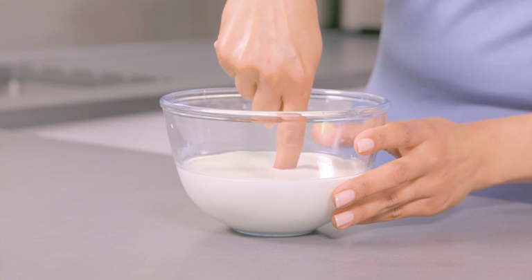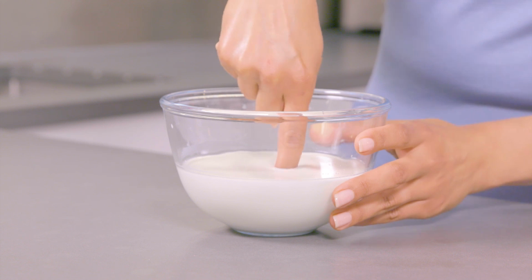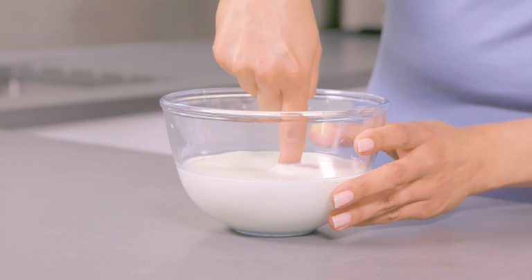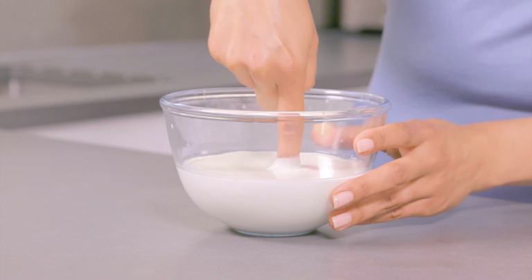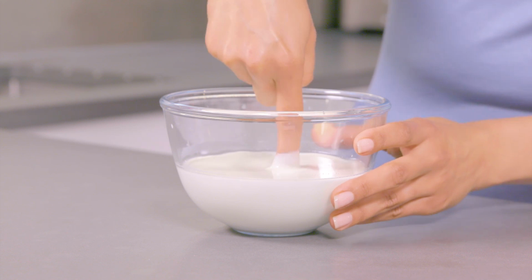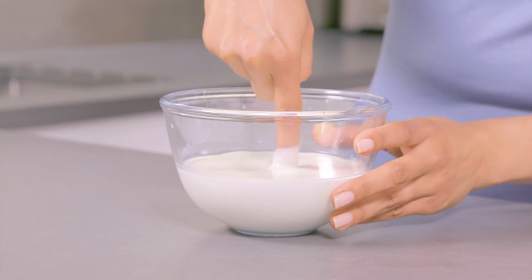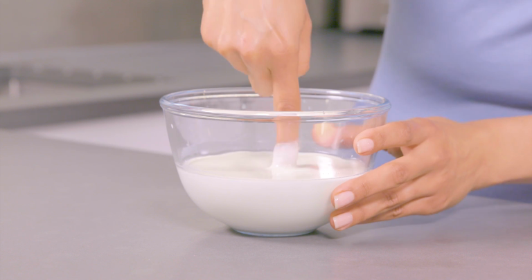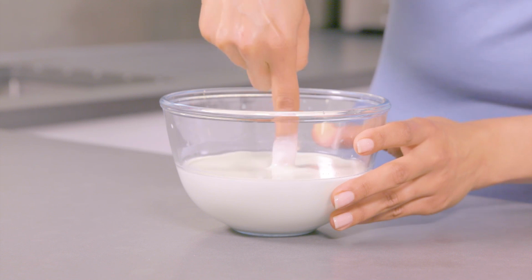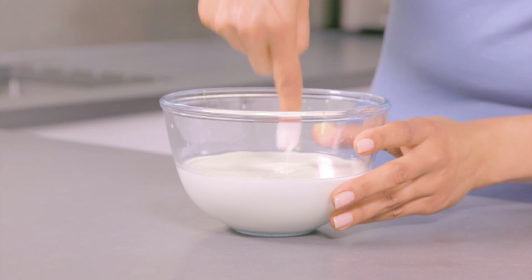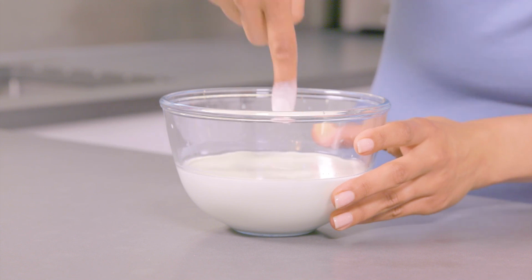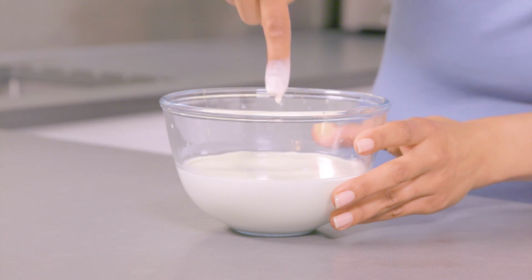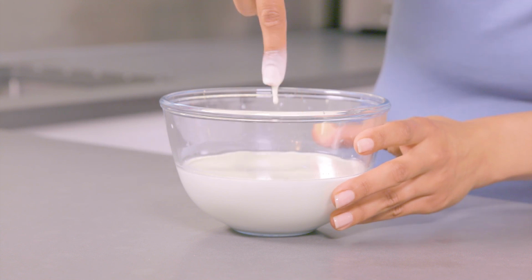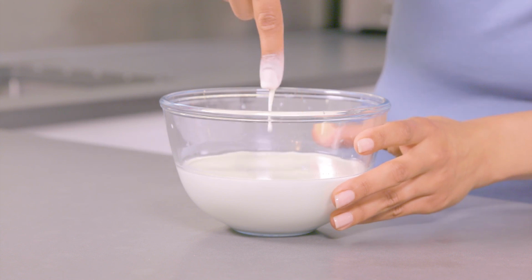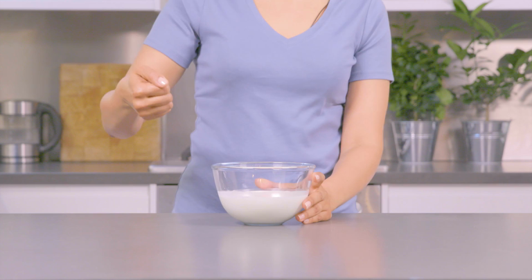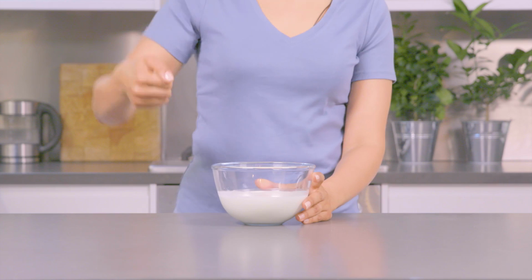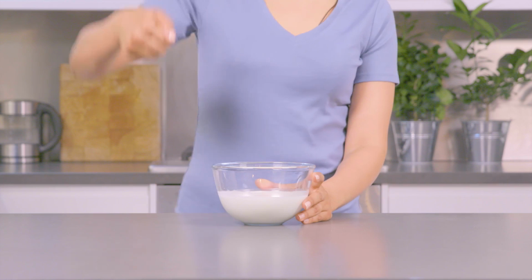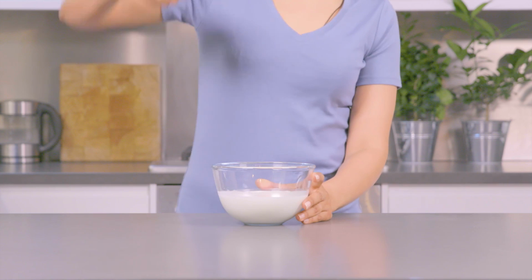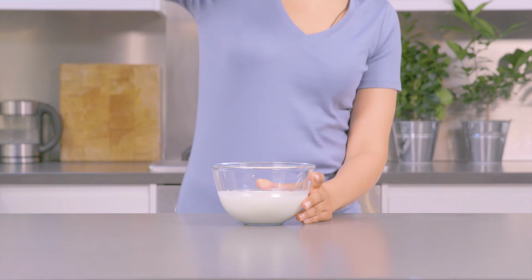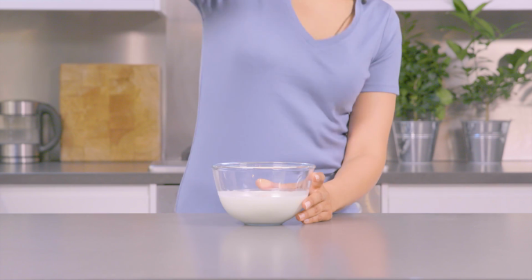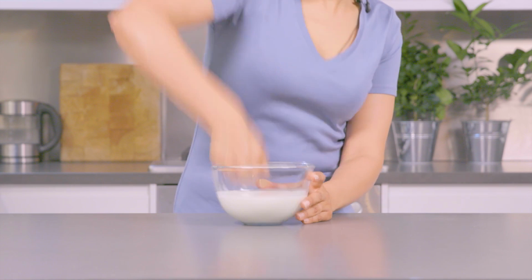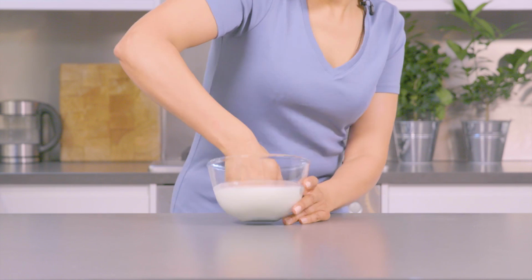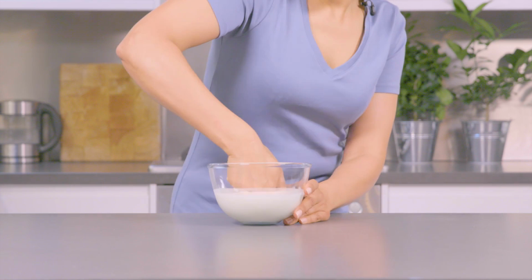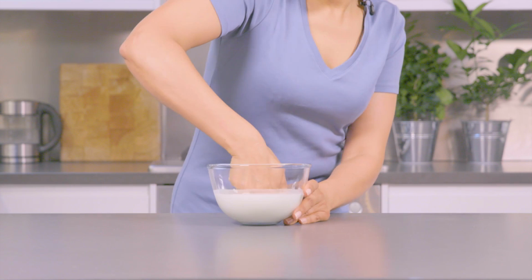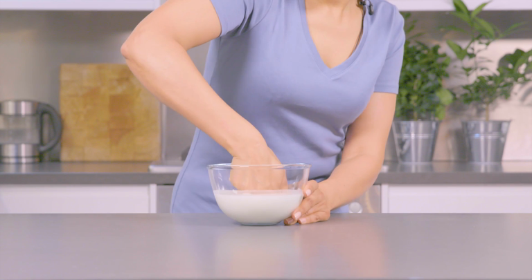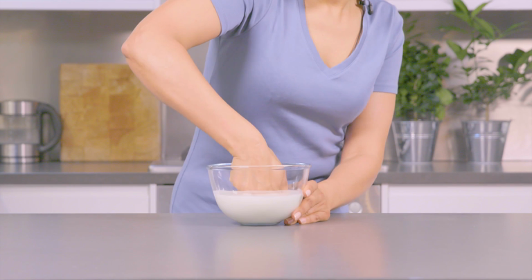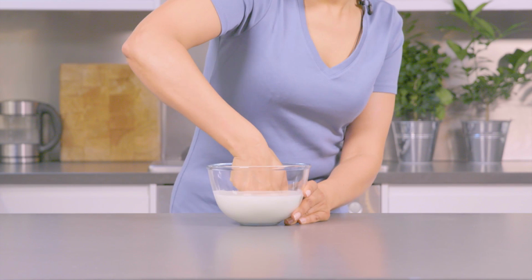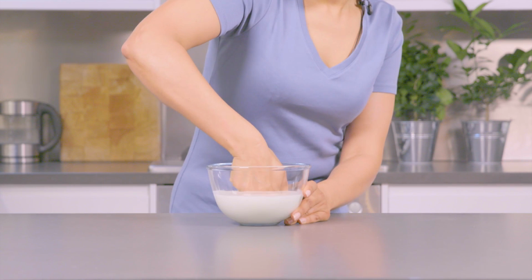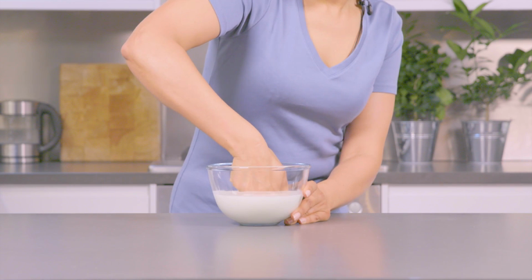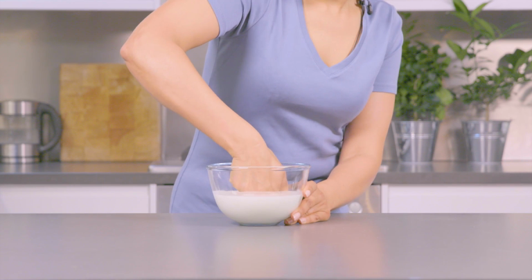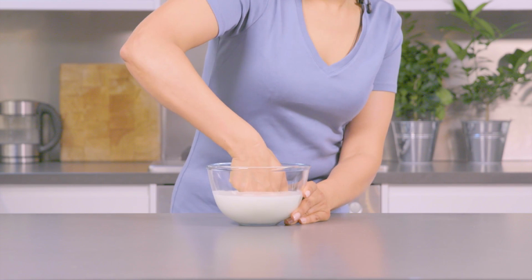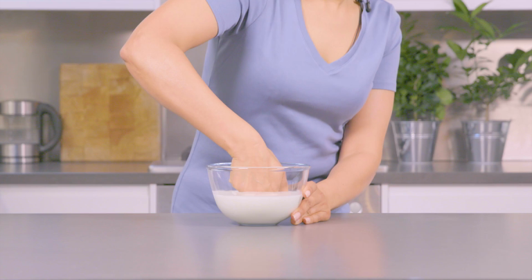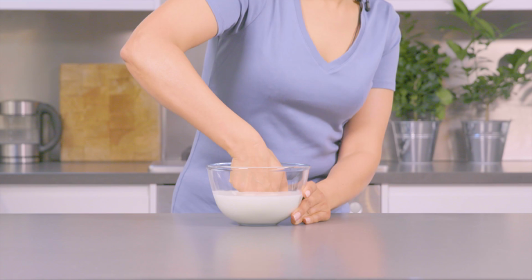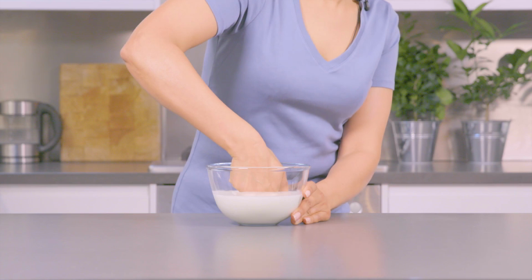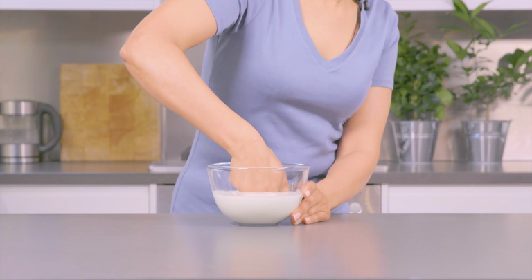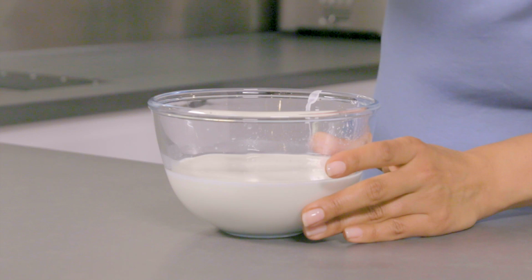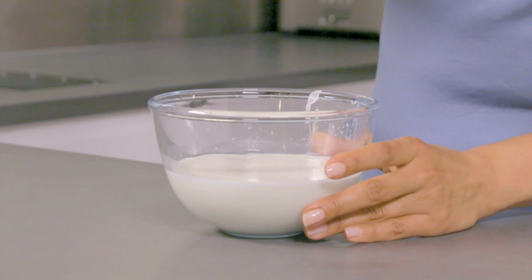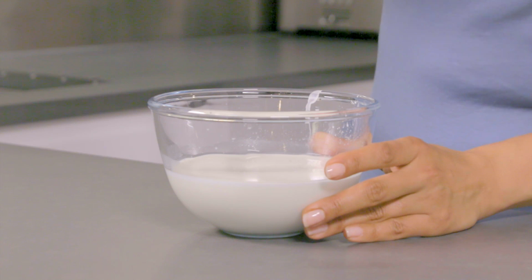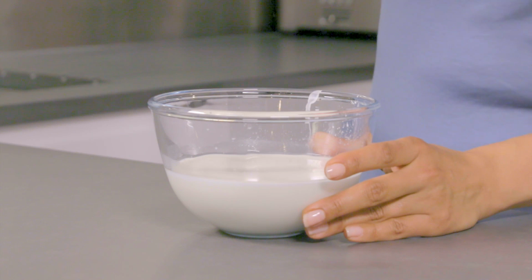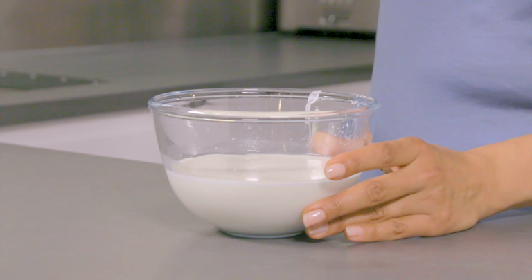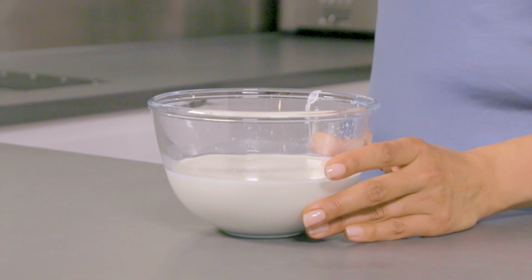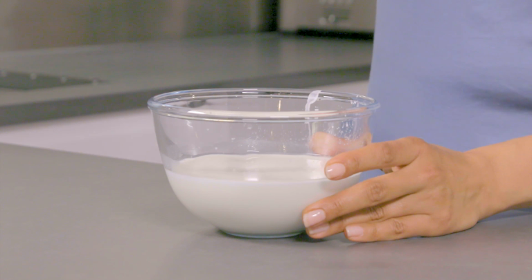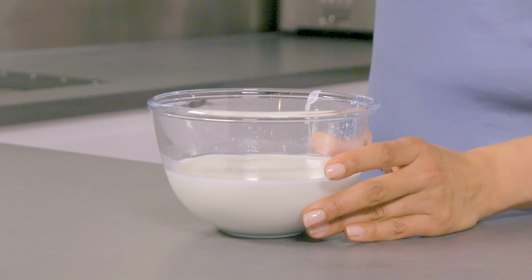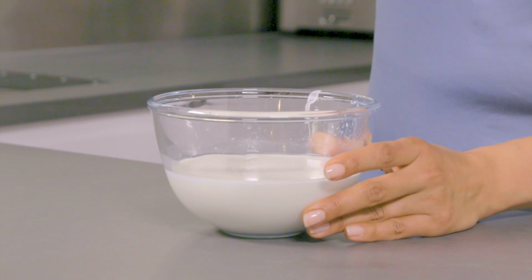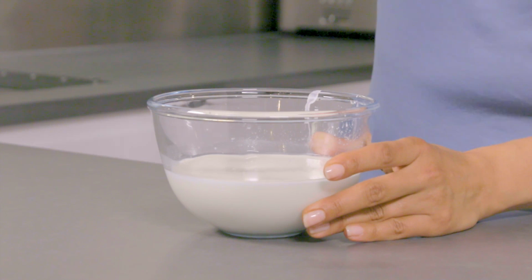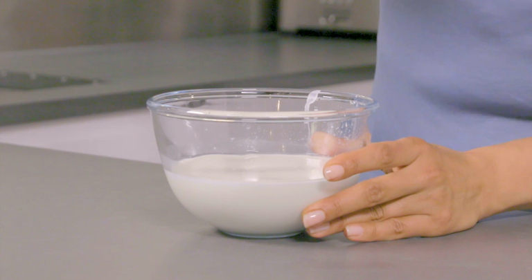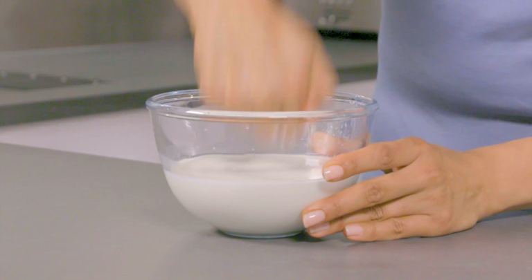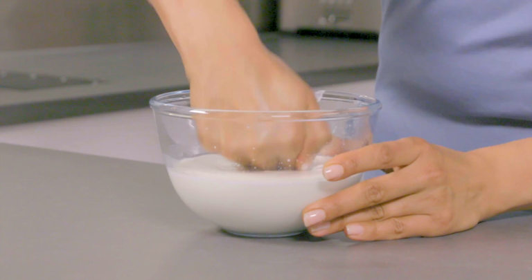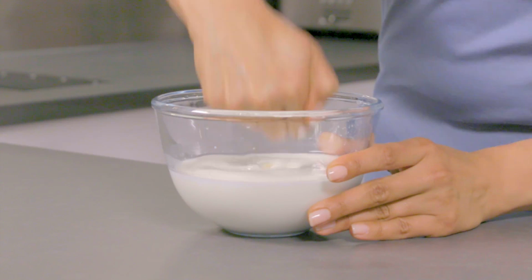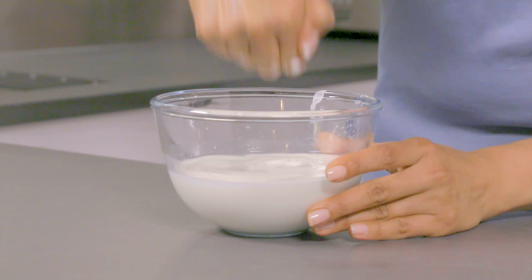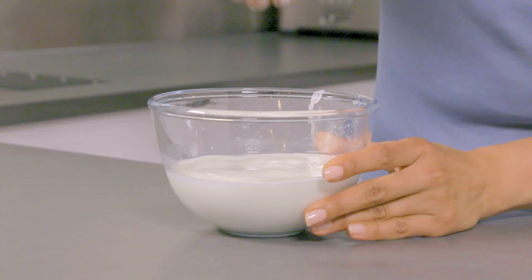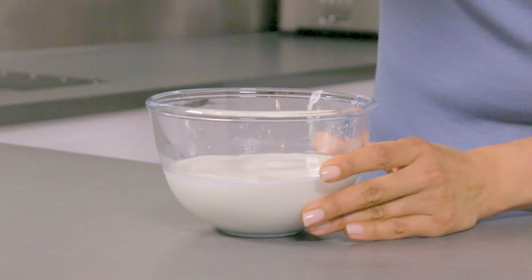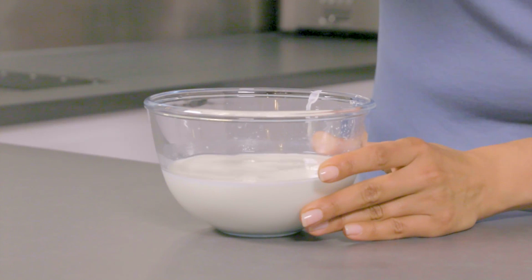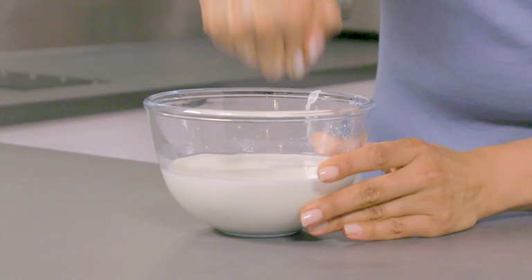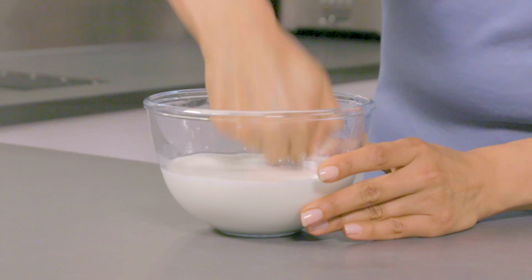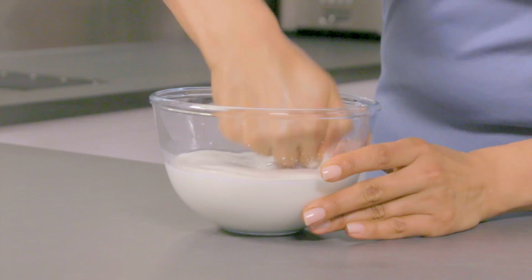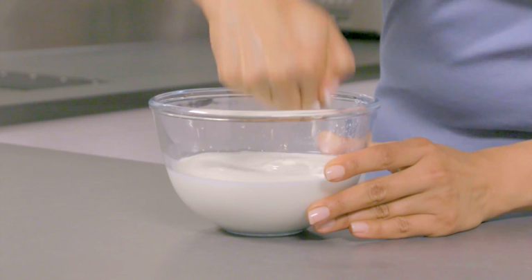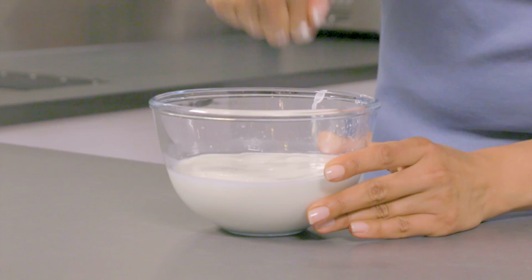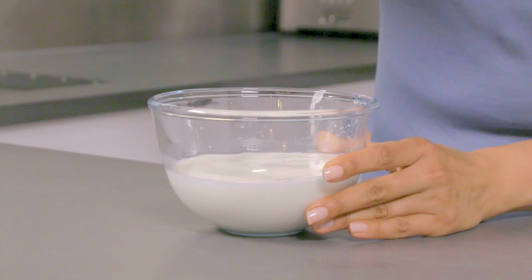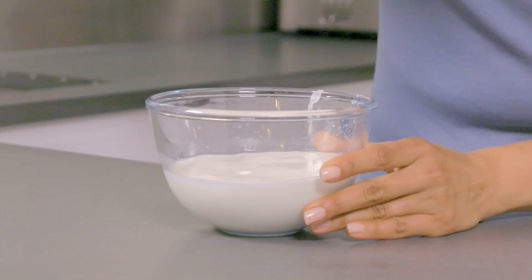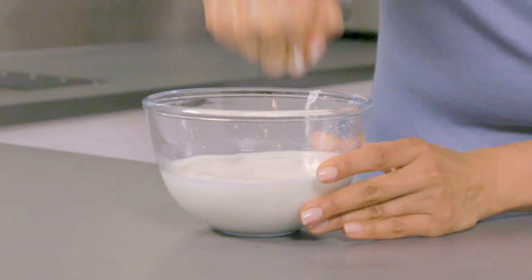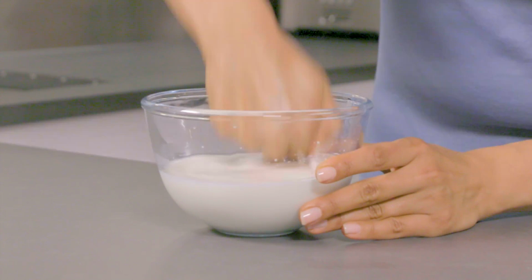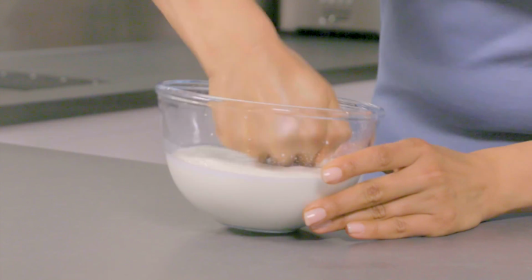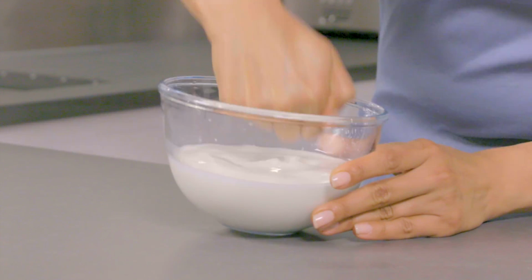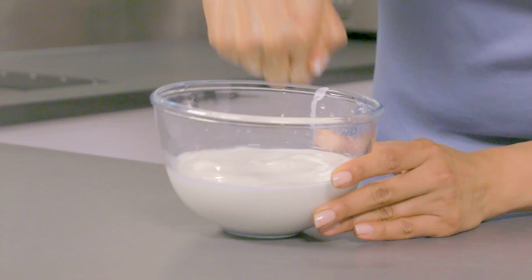Now for the fun bit — give the liquid a good punch. See that? It's like a solid. What's going on?